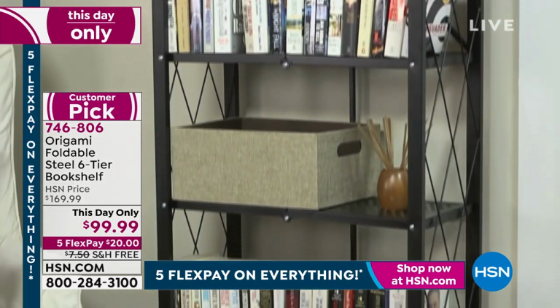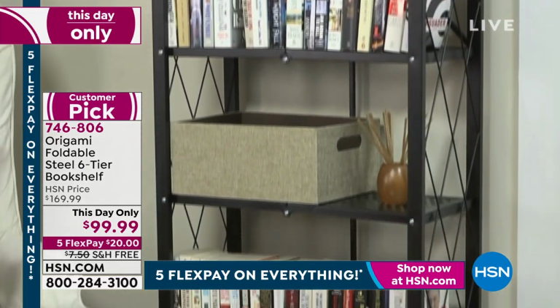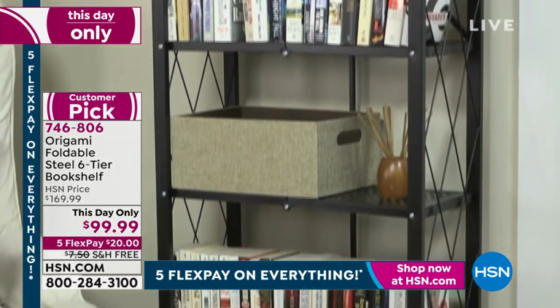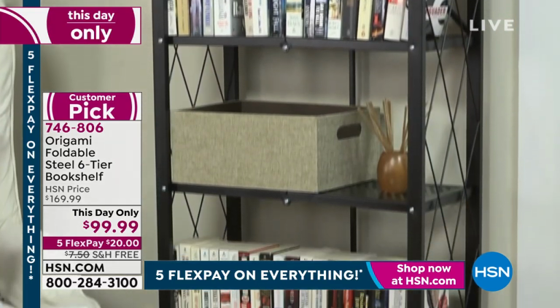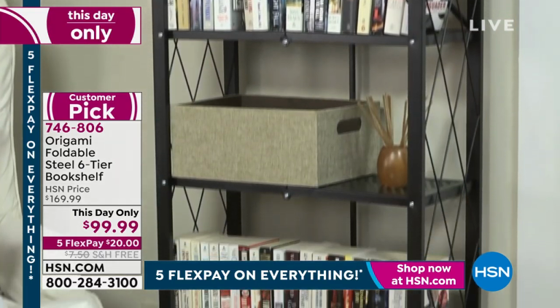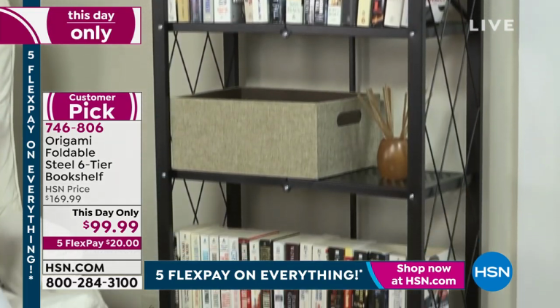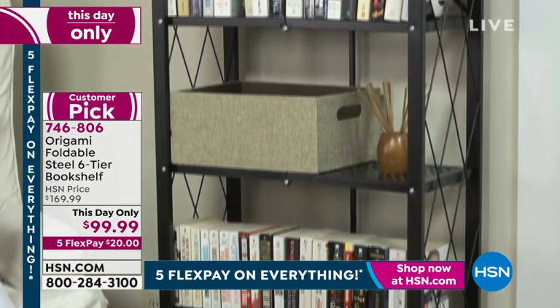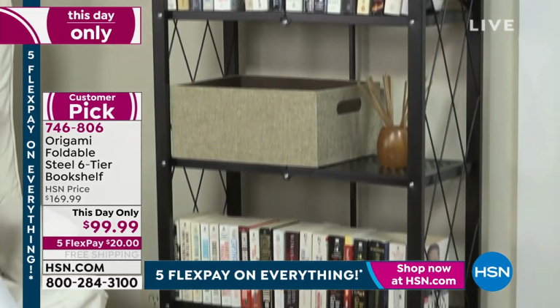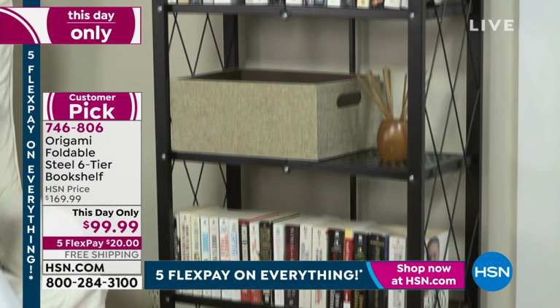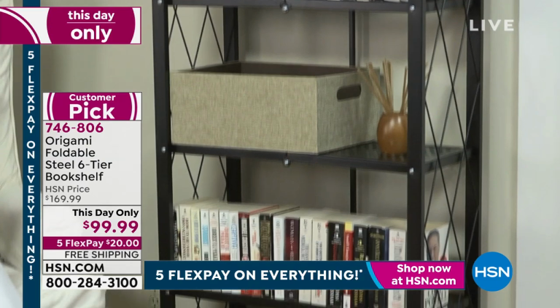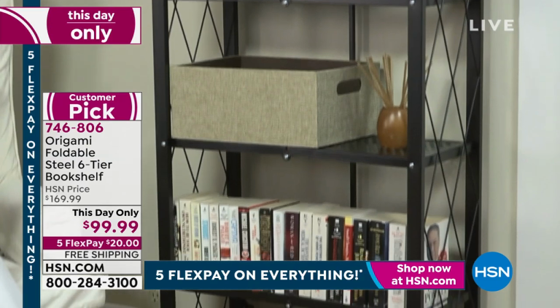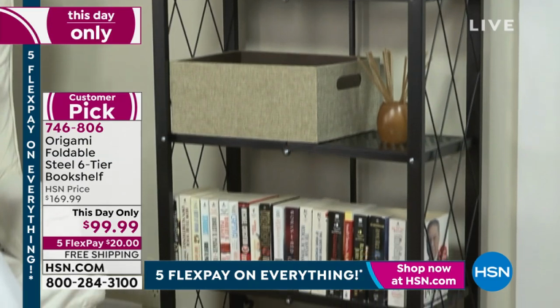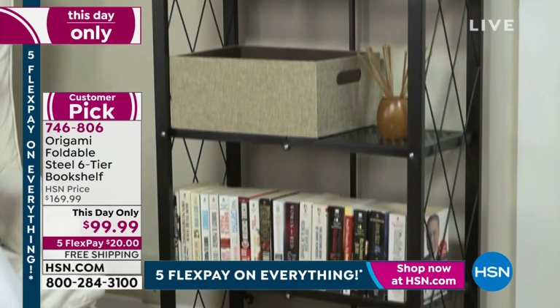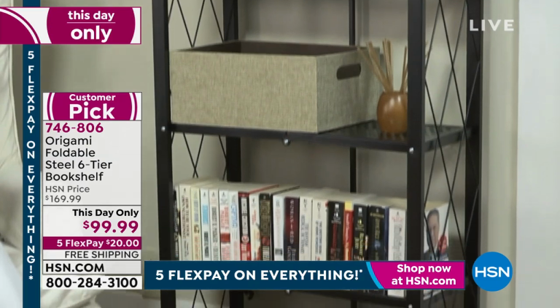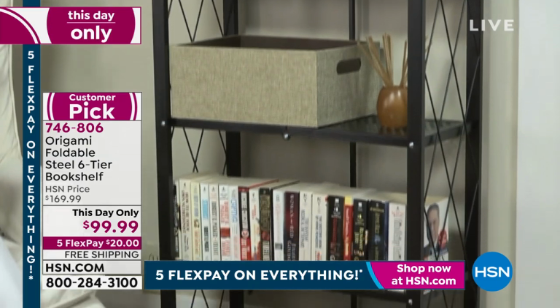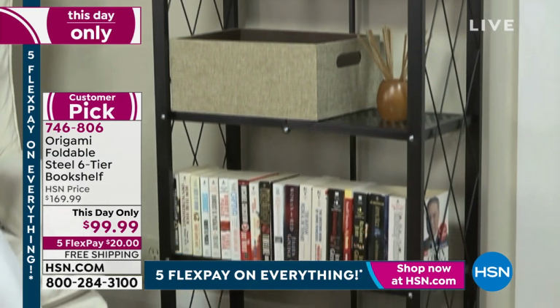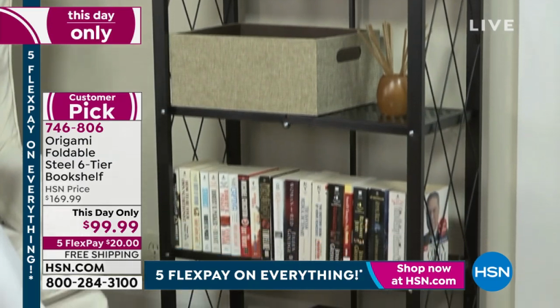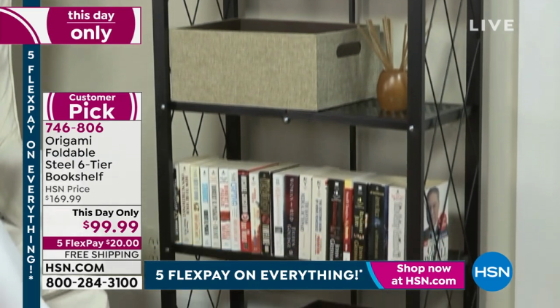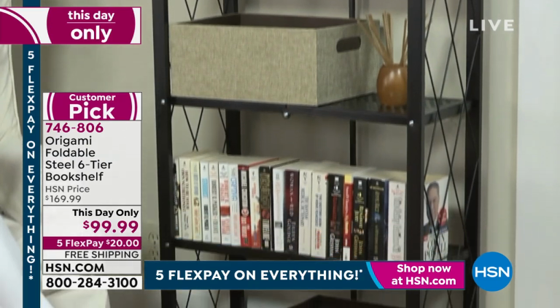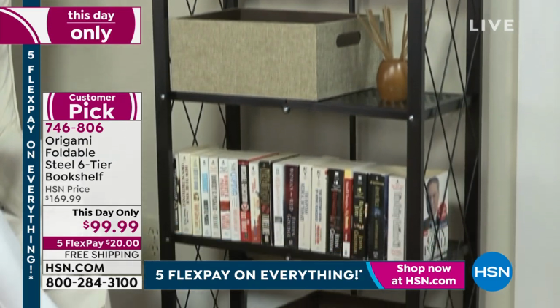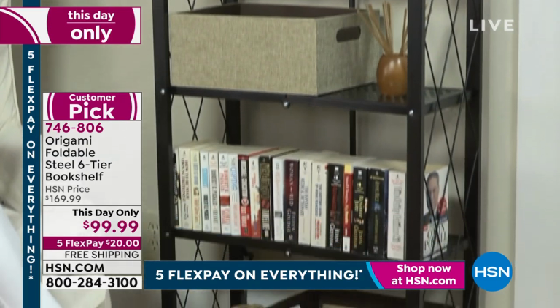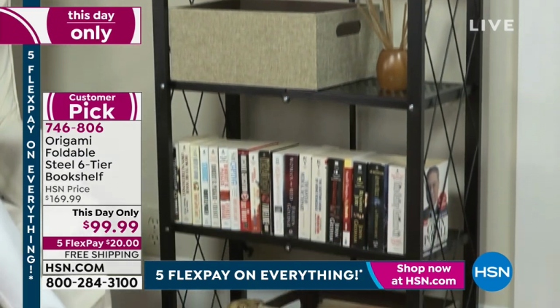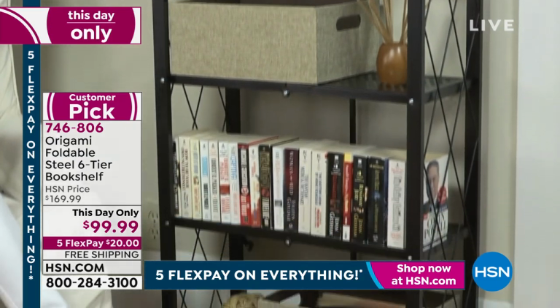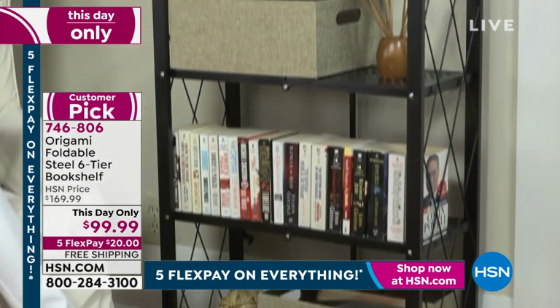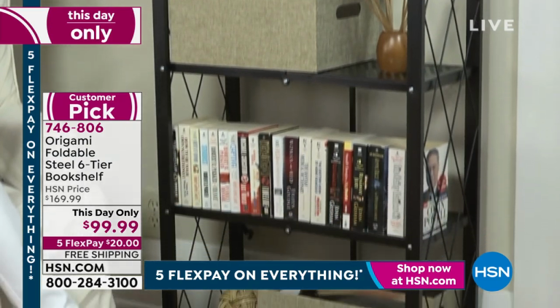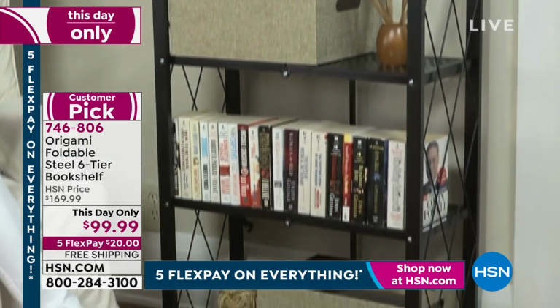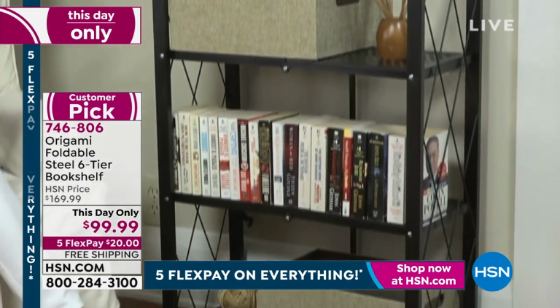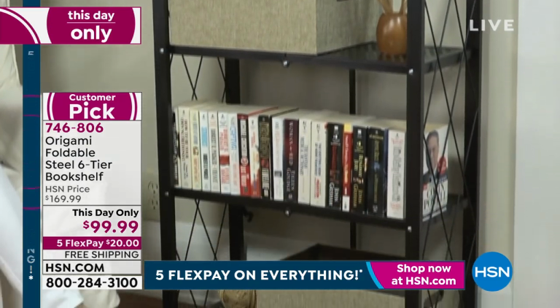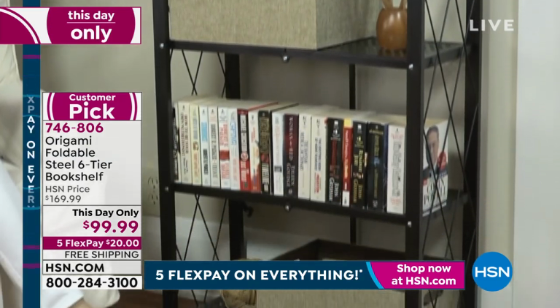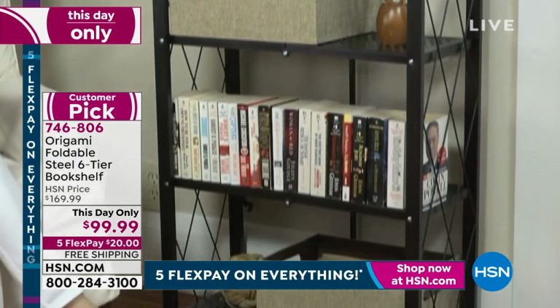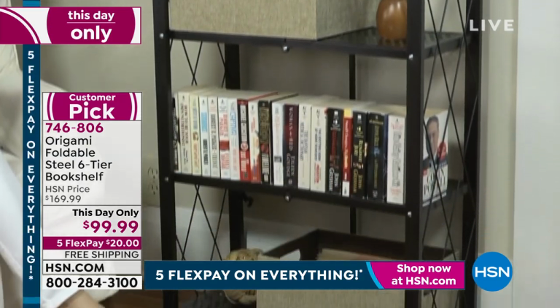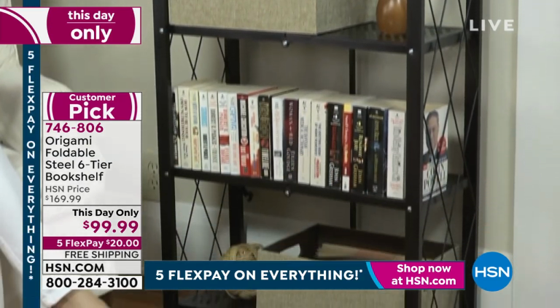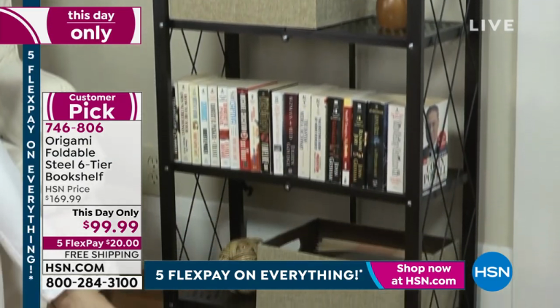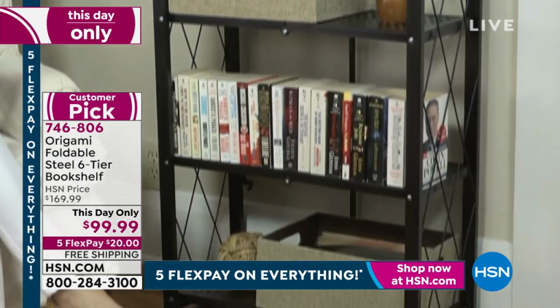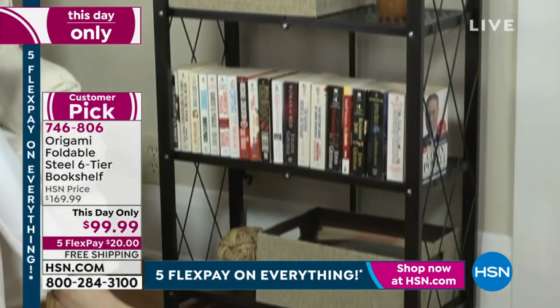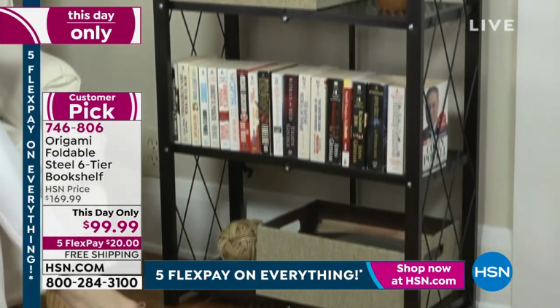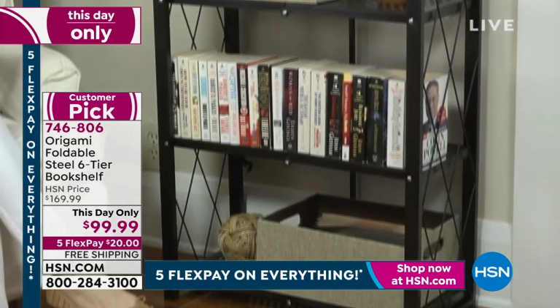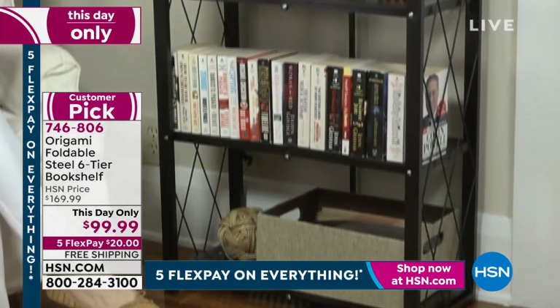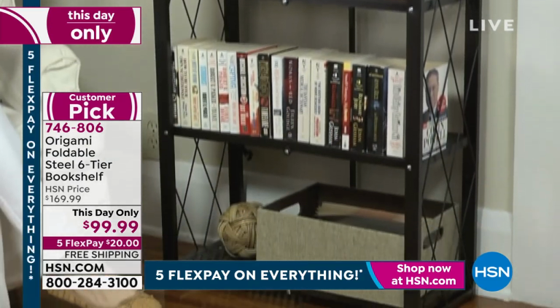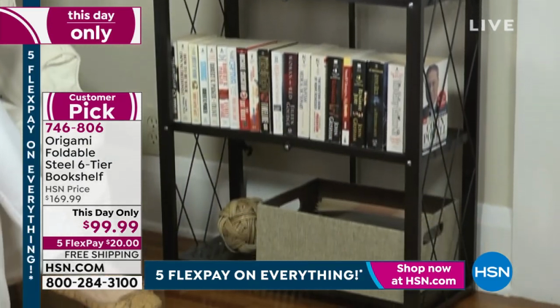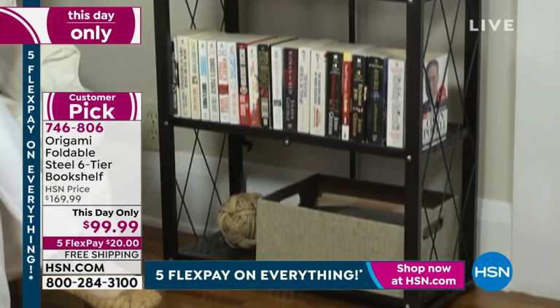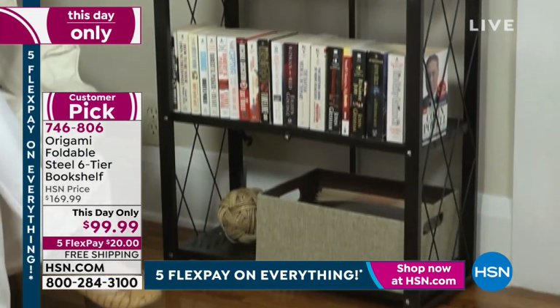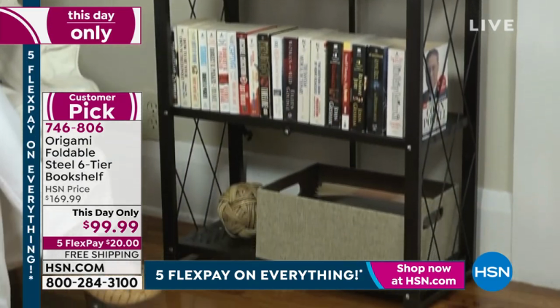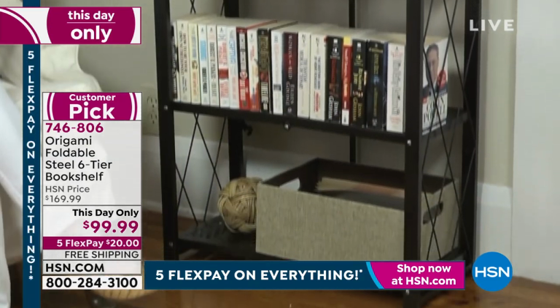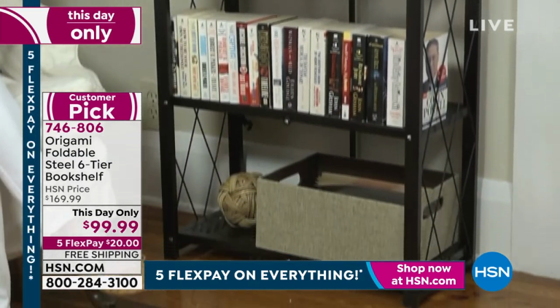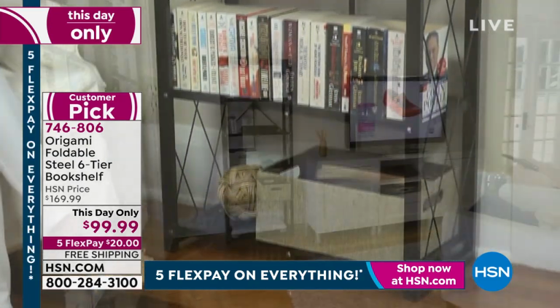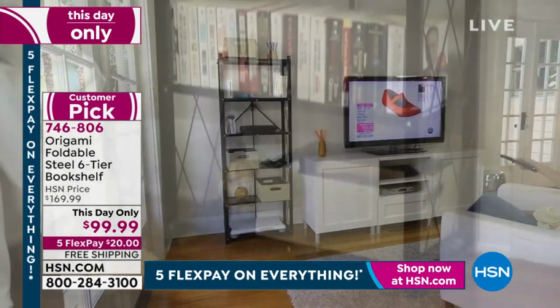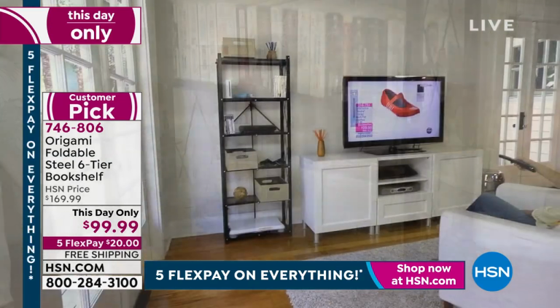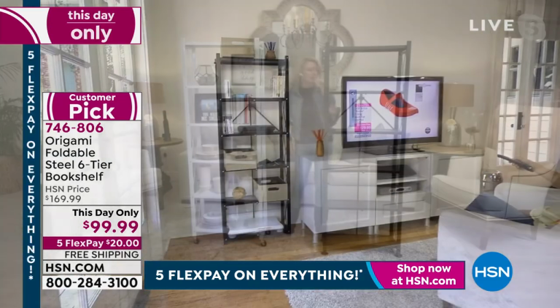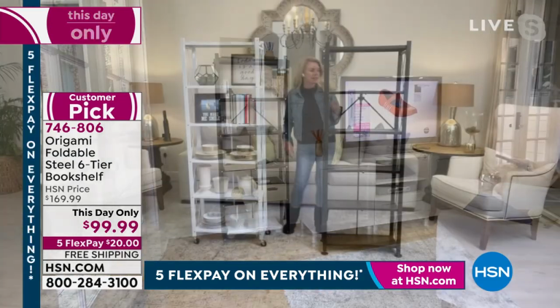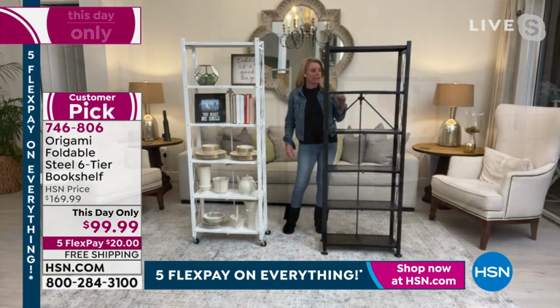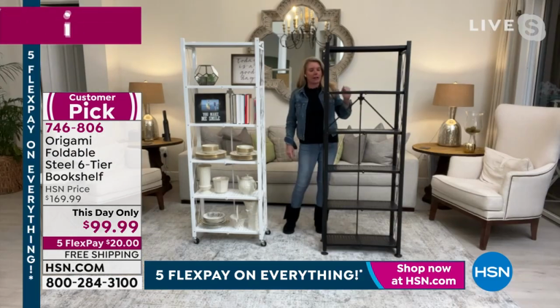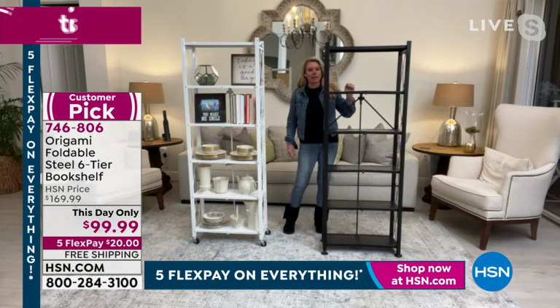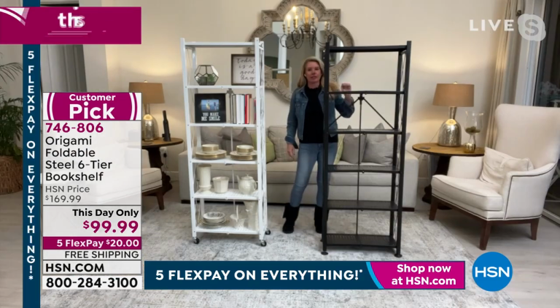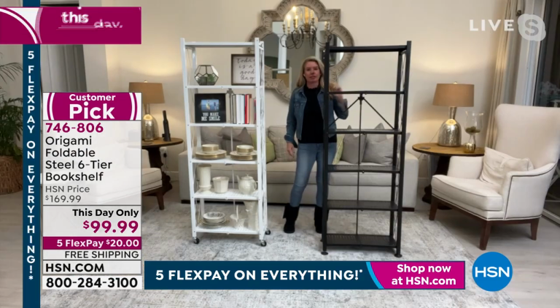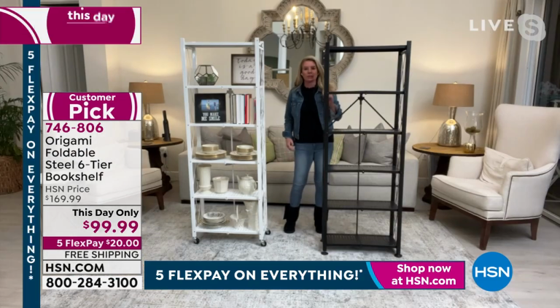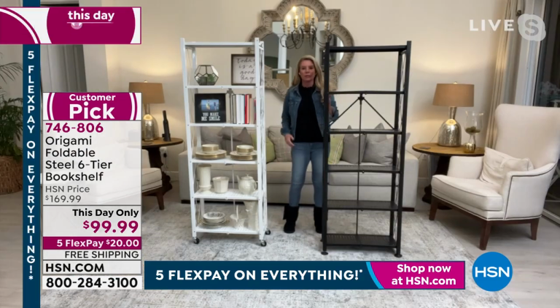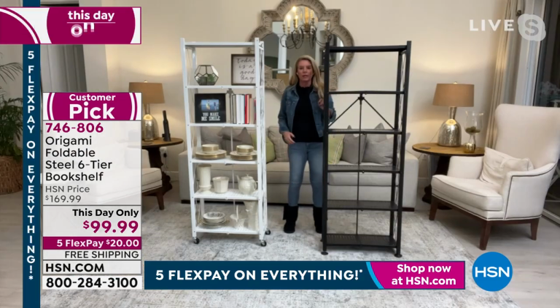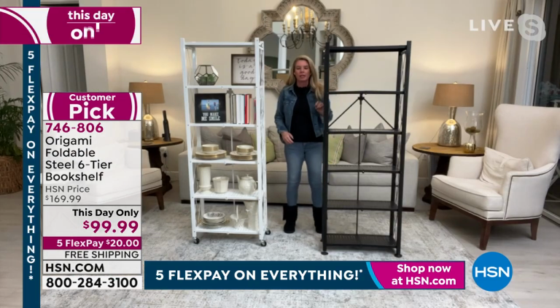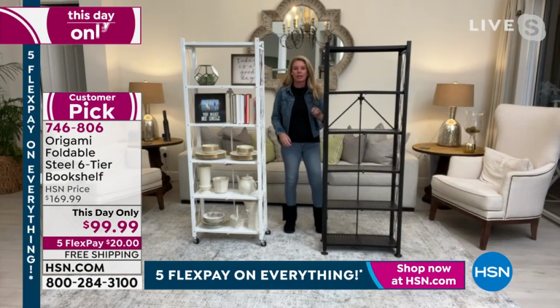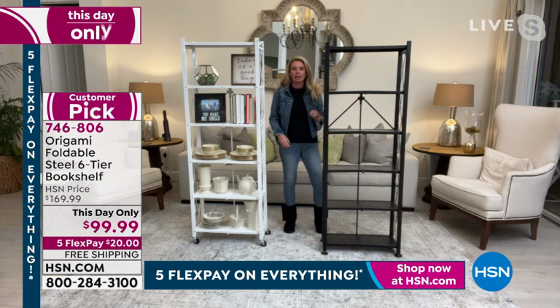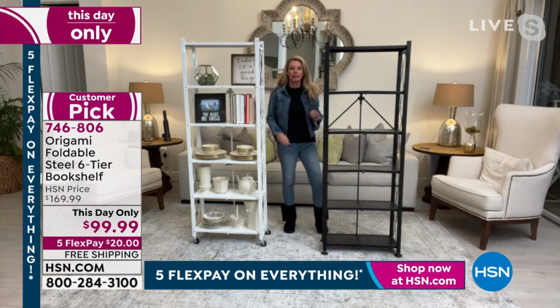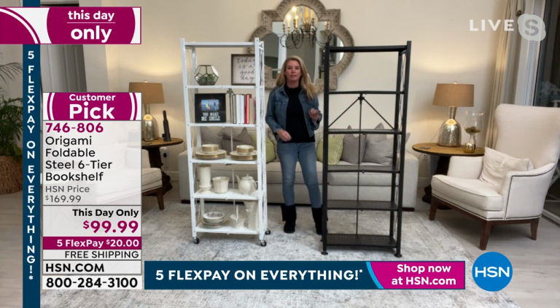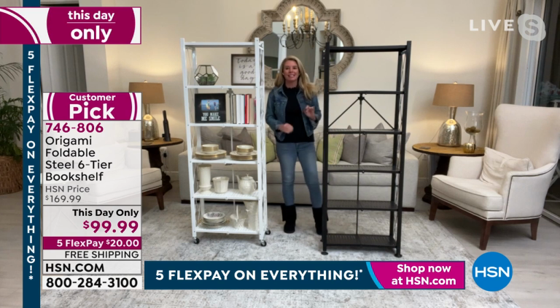Can you hear me? Yeah, I can now. I apologize, Kelly — I got these new earbuds. I don't sell electronics, I don't know how these things work.